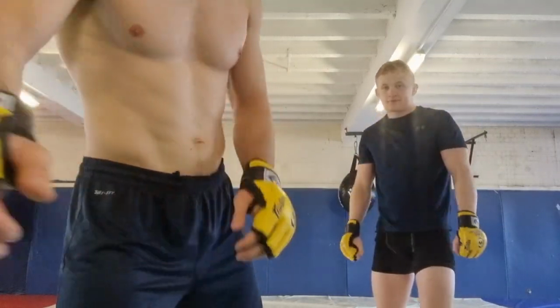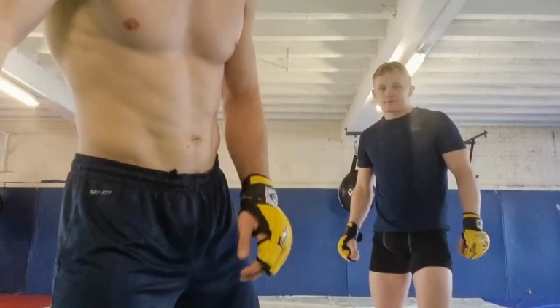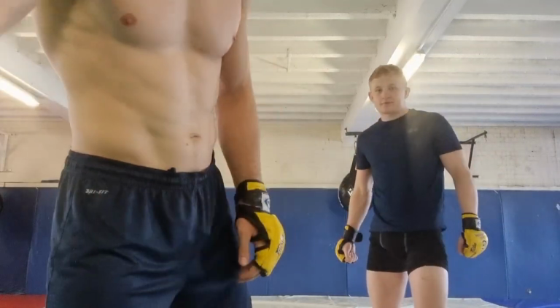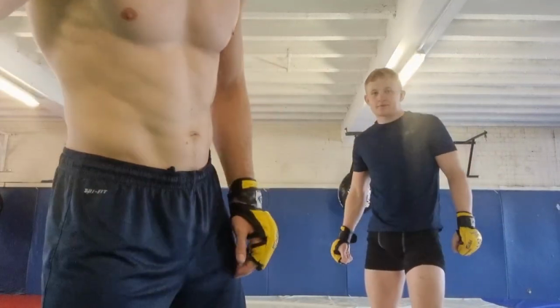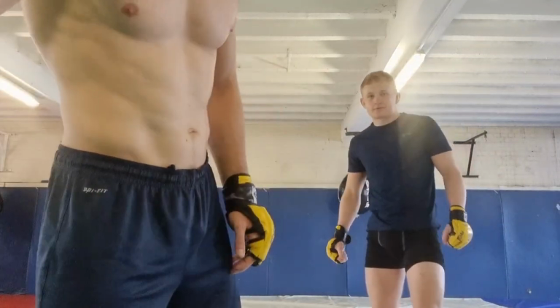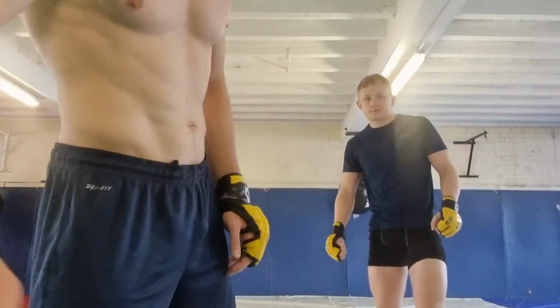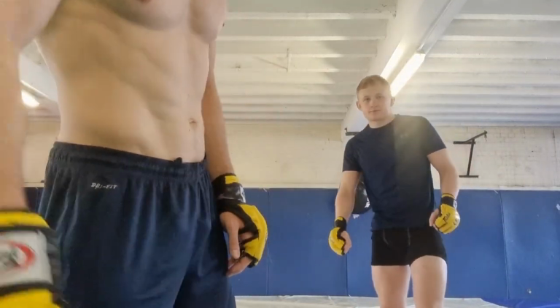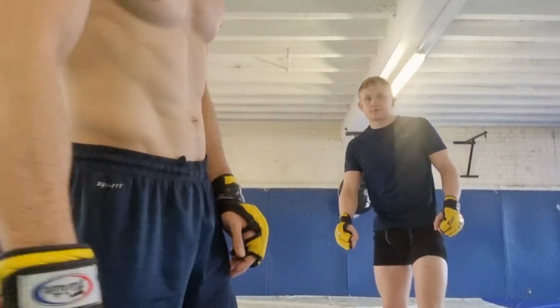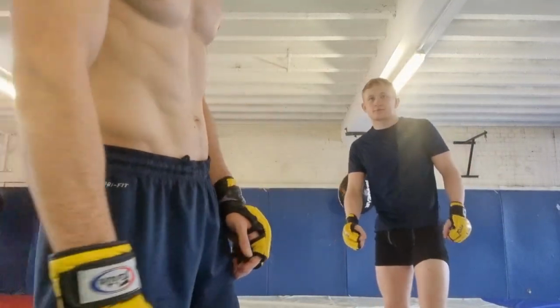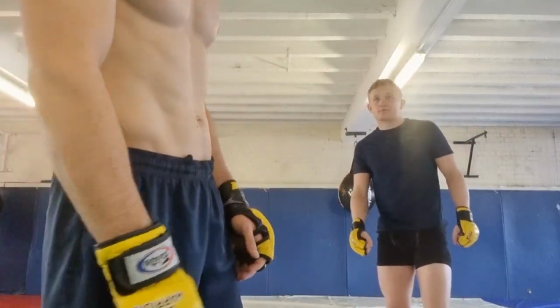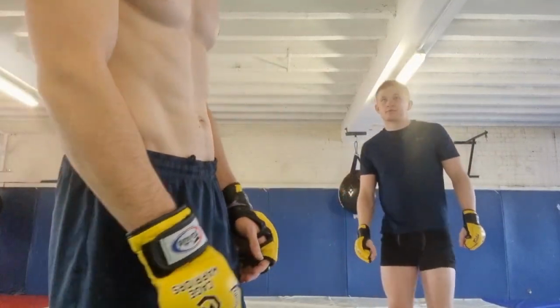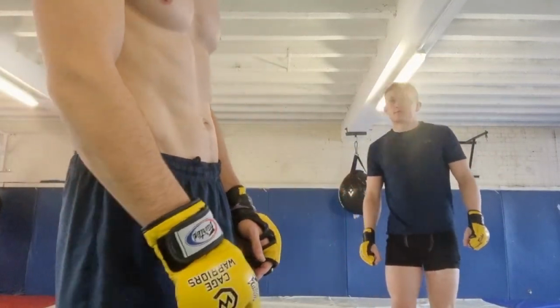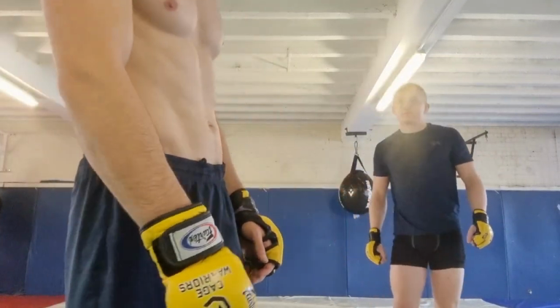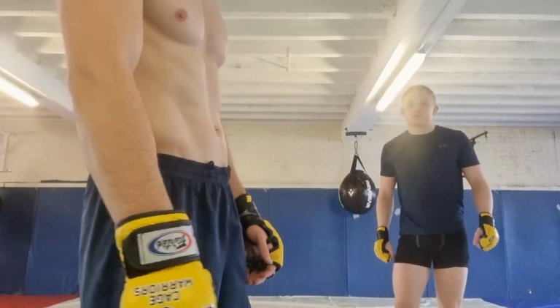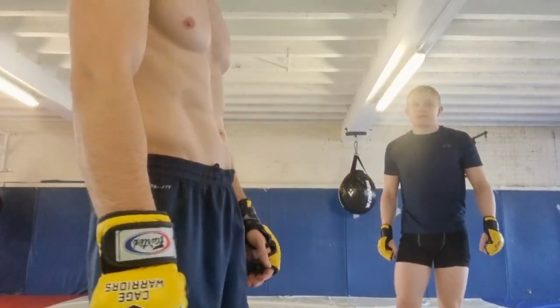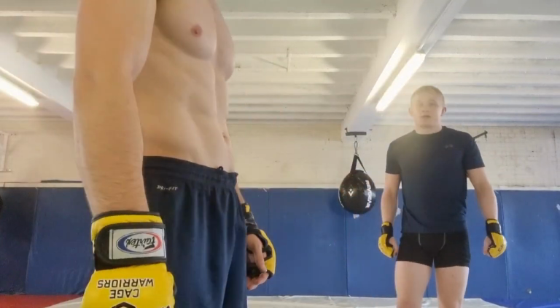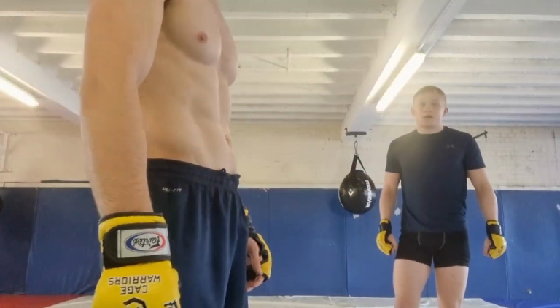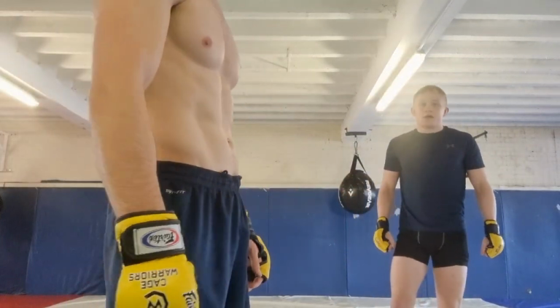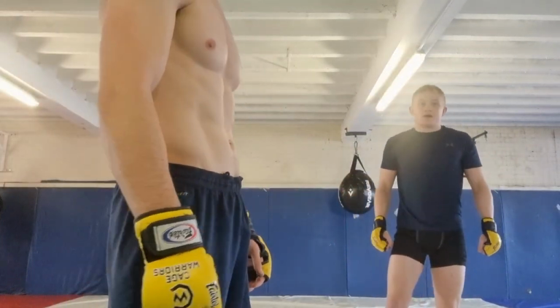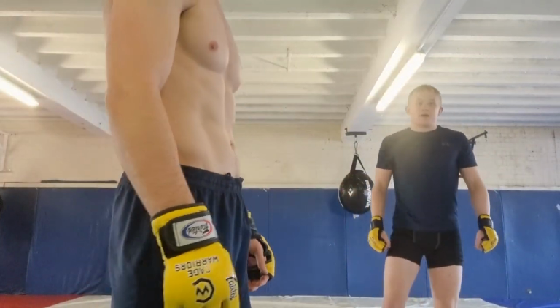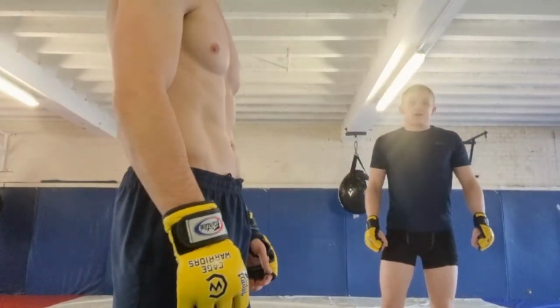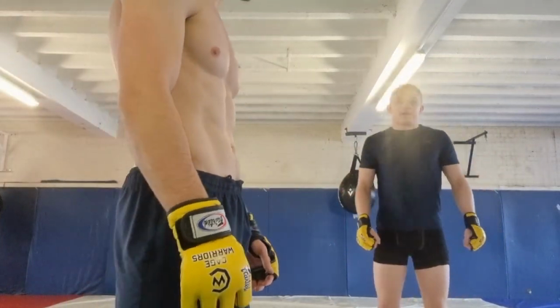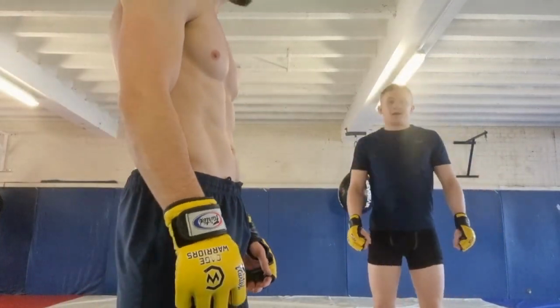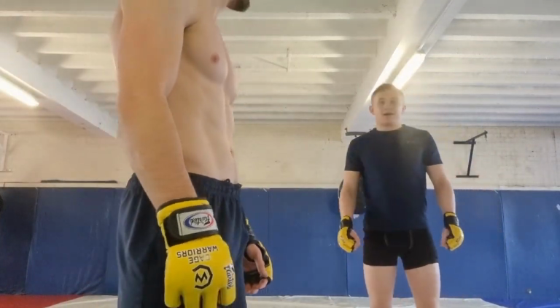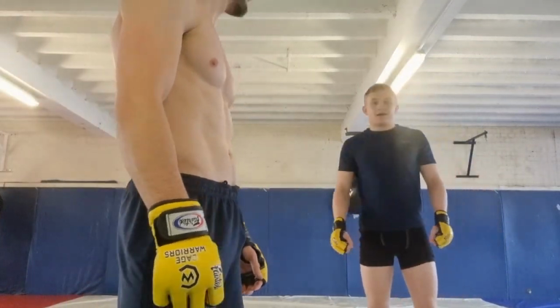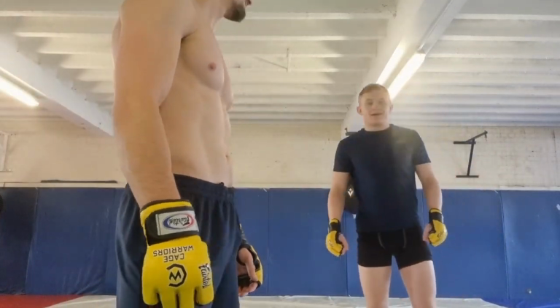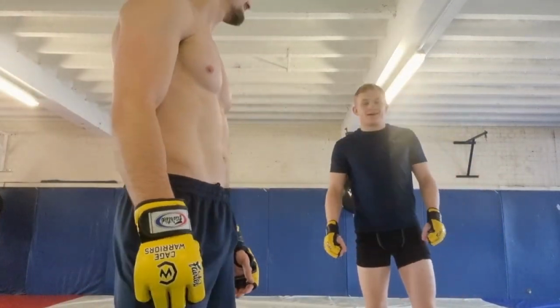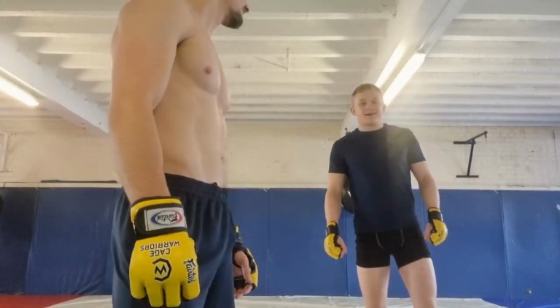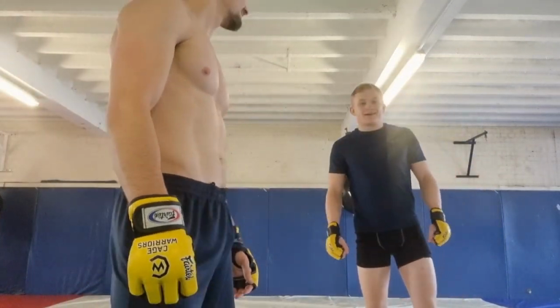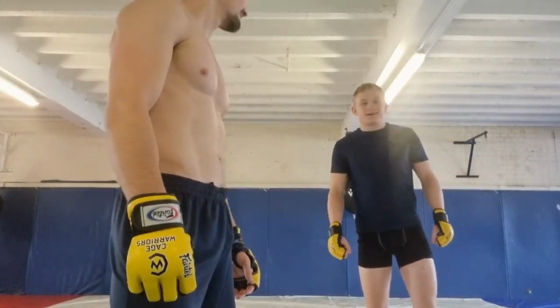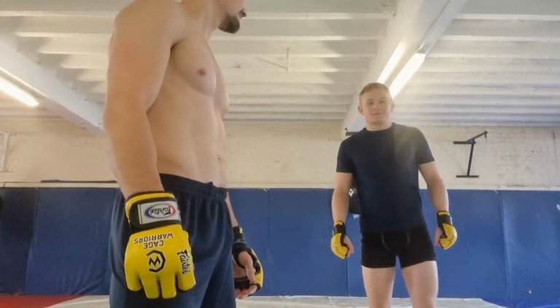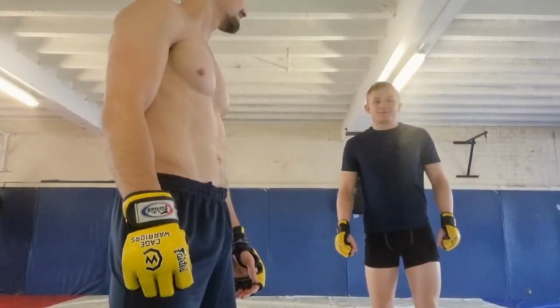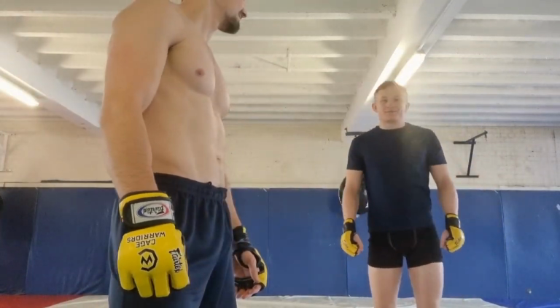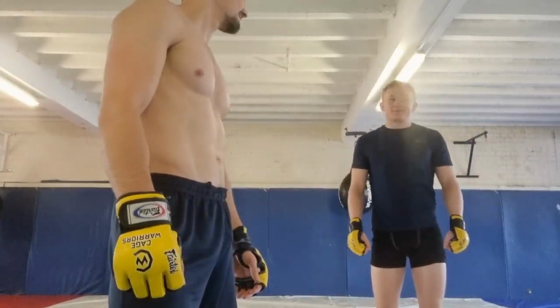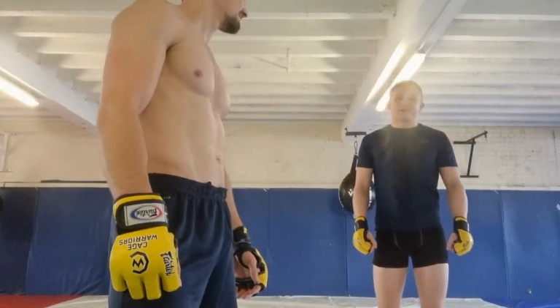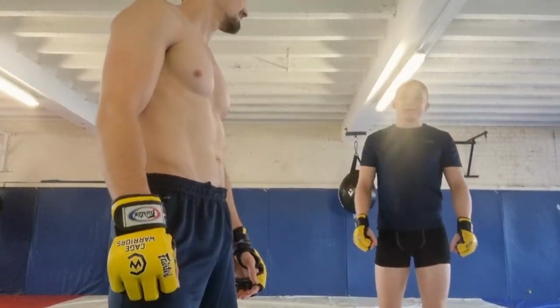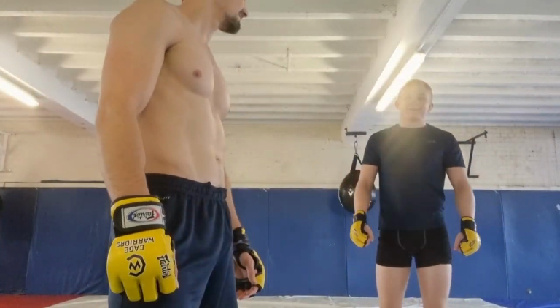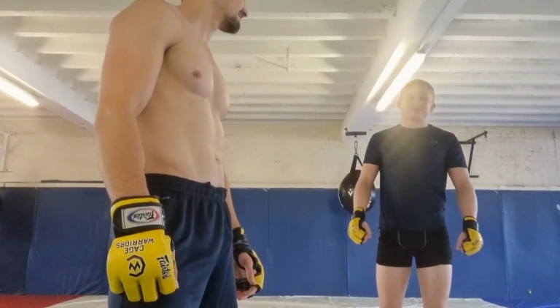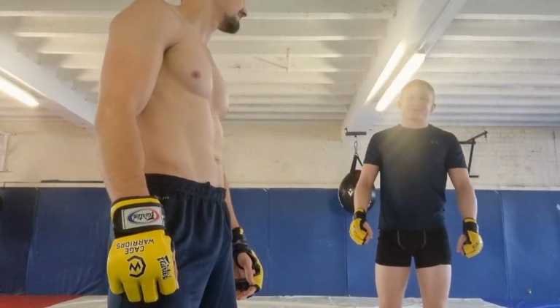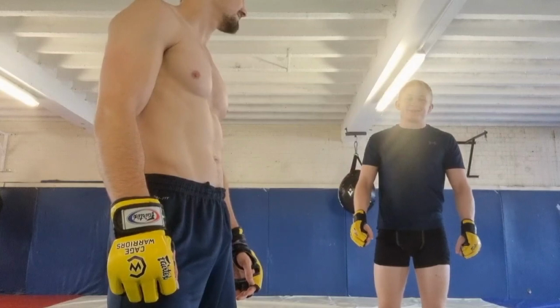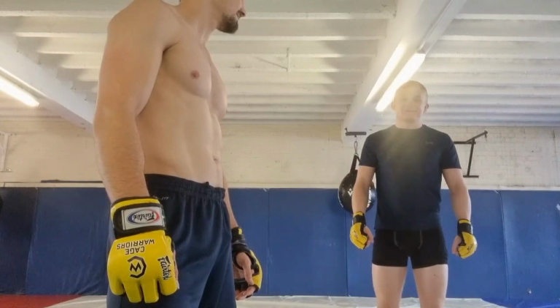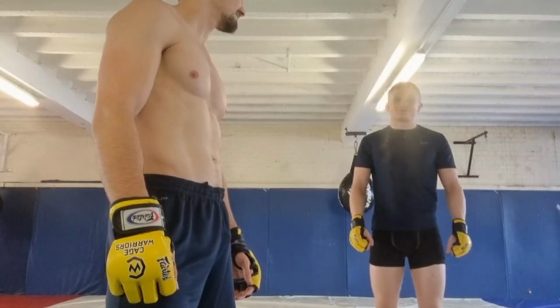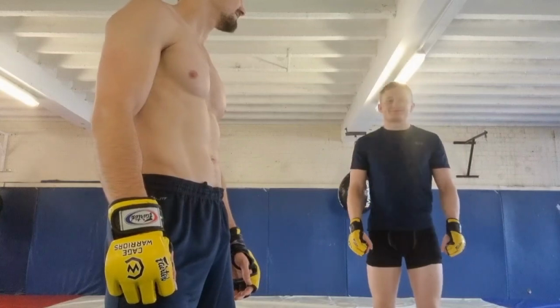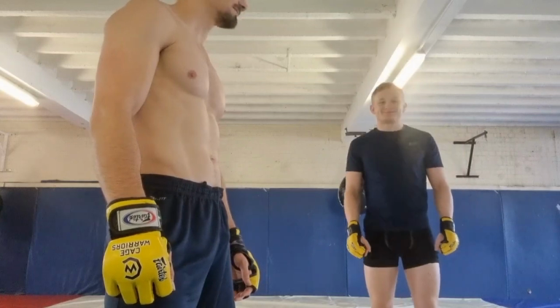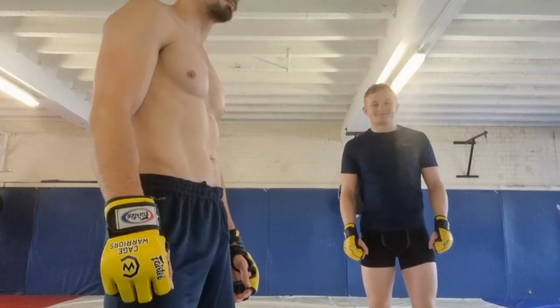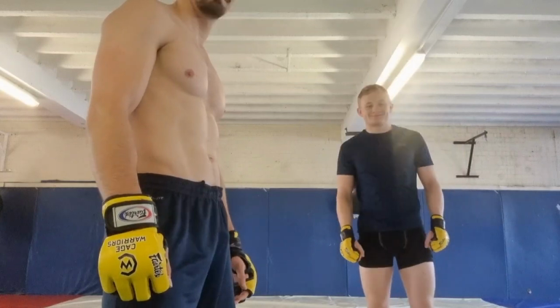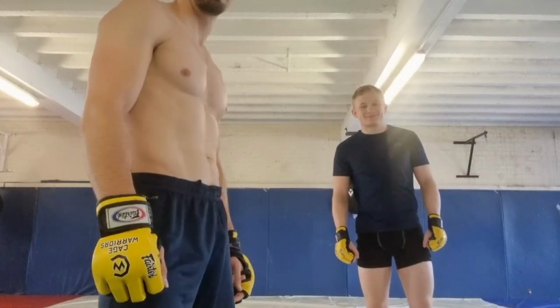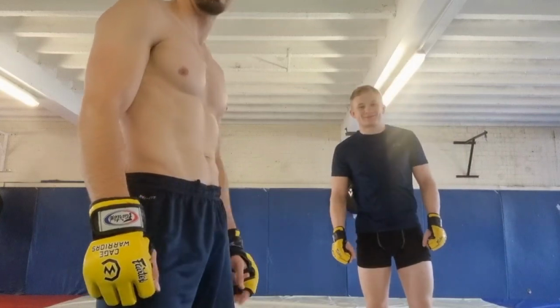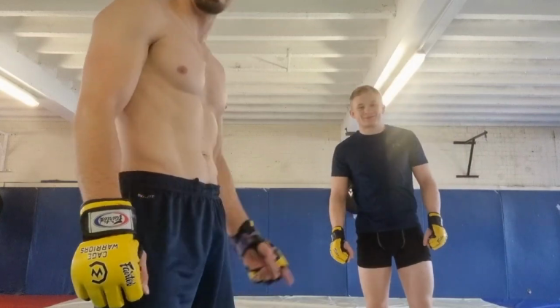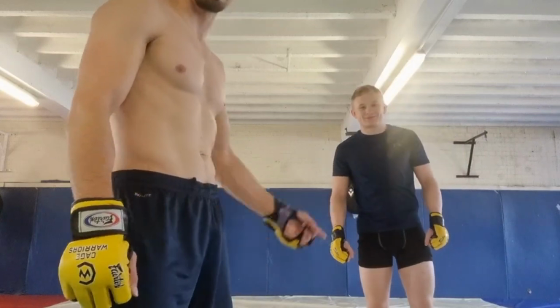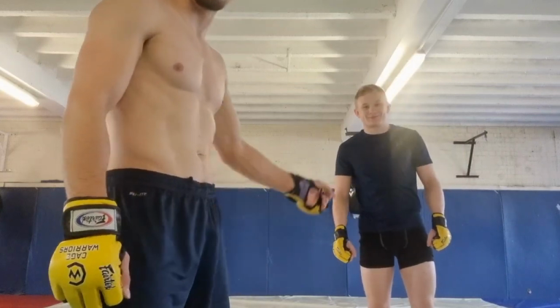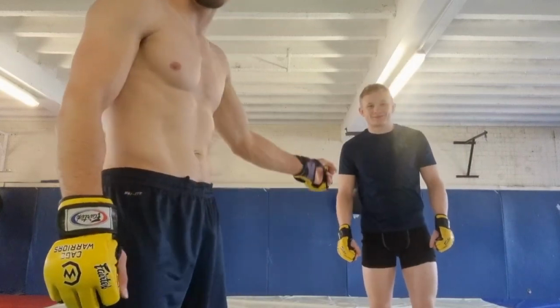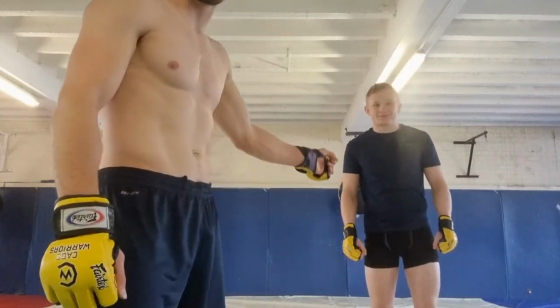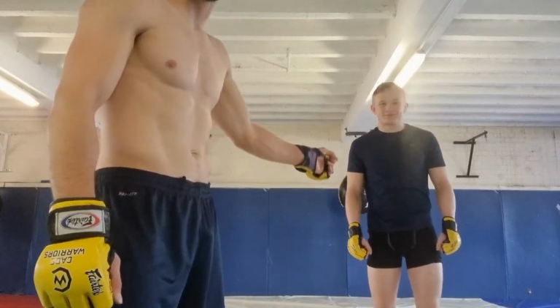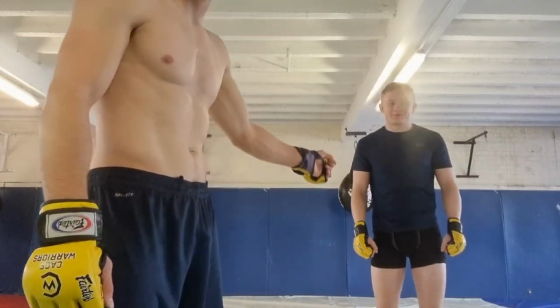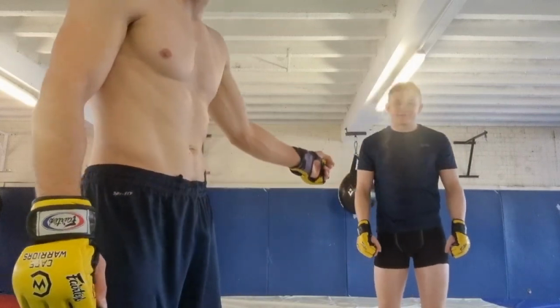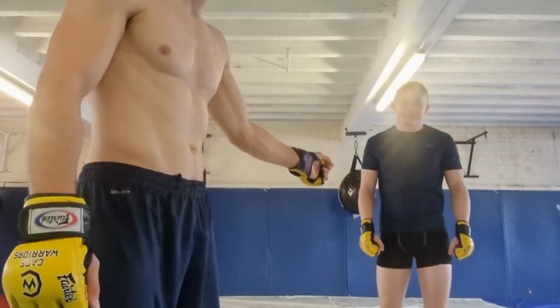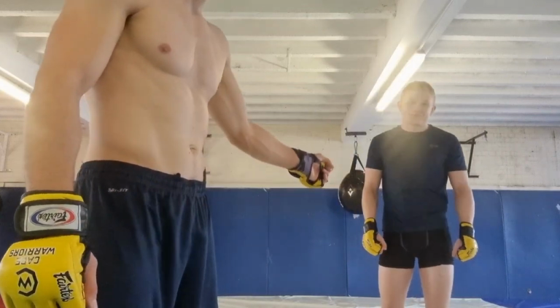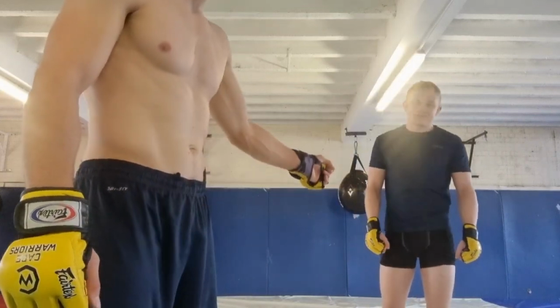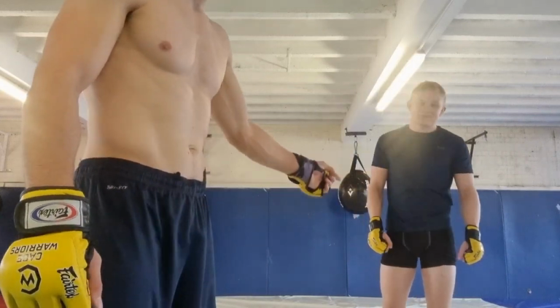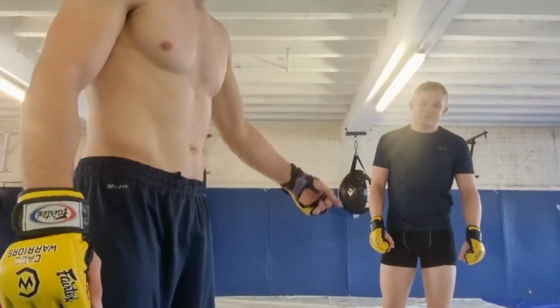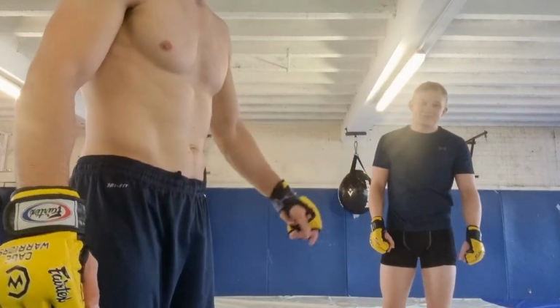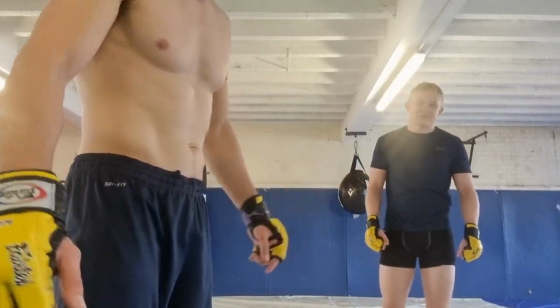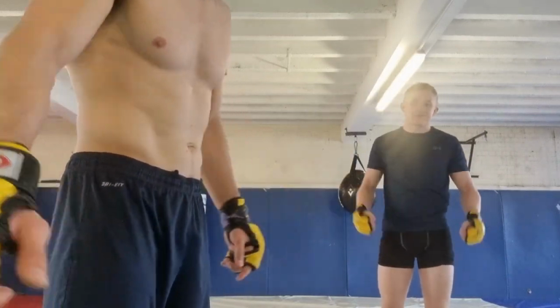Do you have anything to say? His name is Leon.